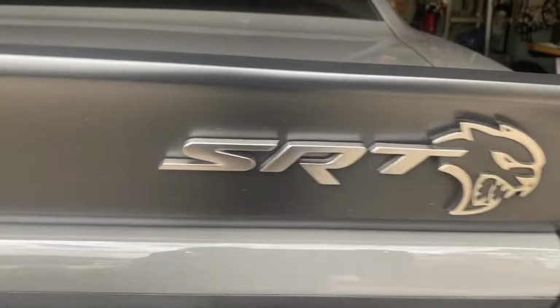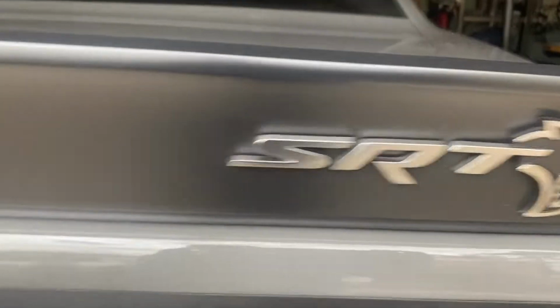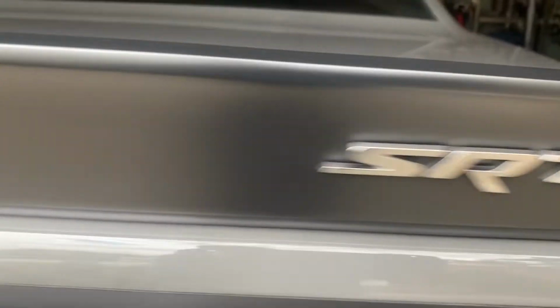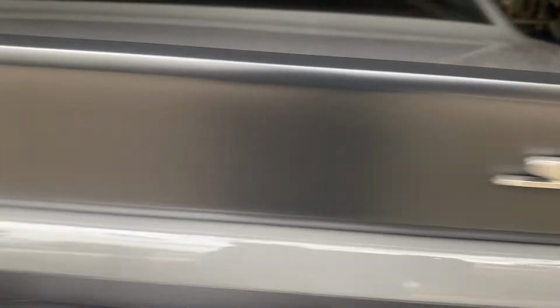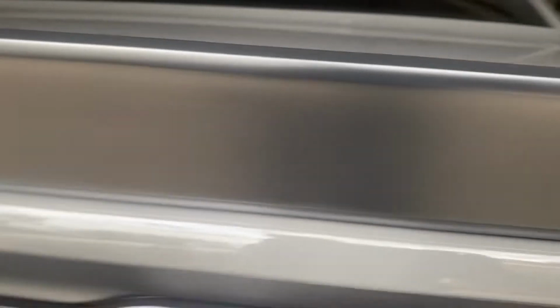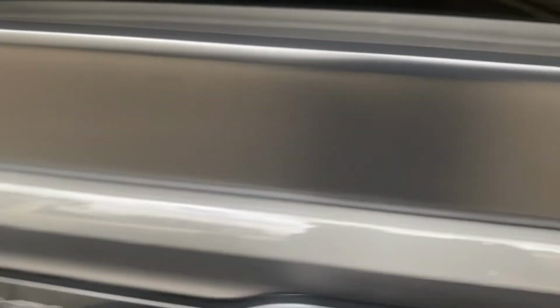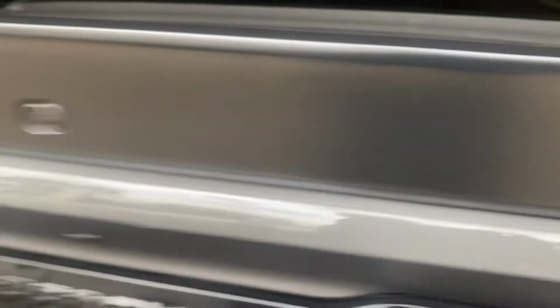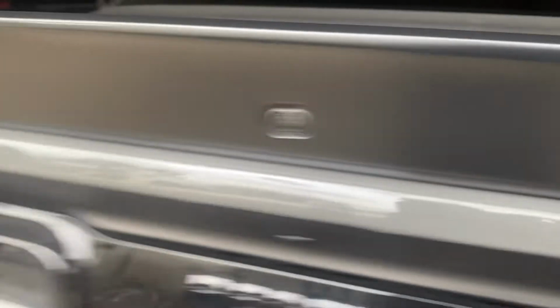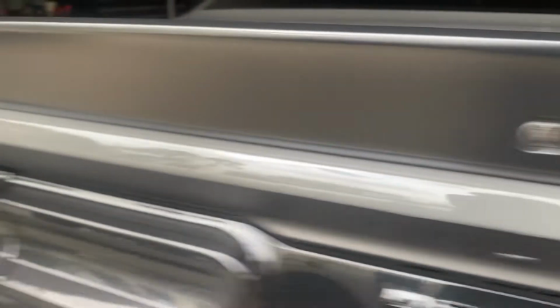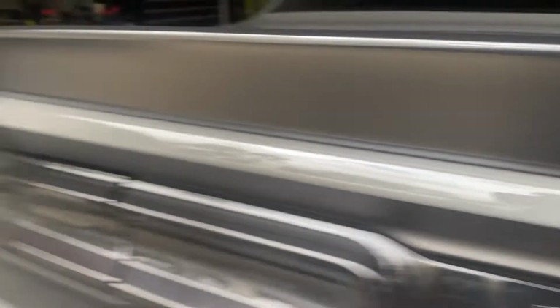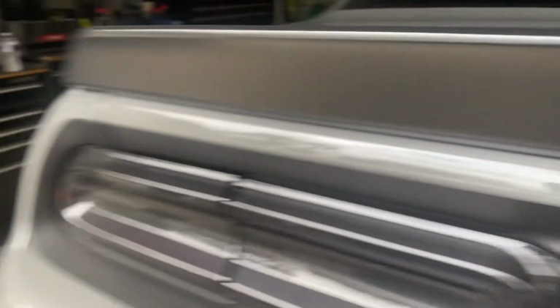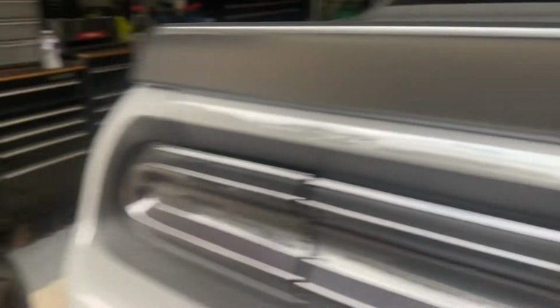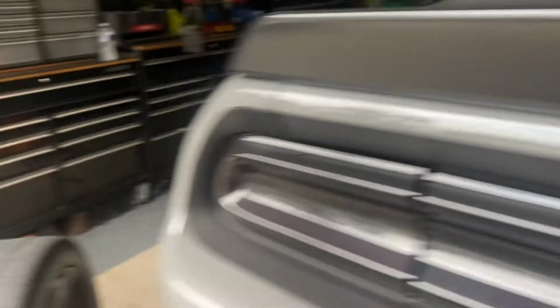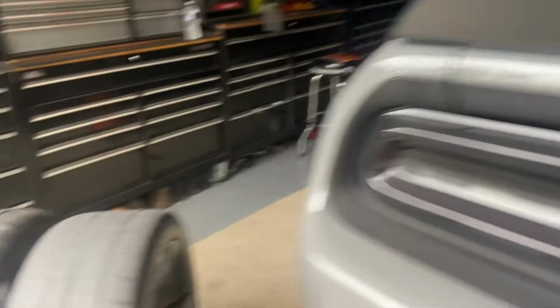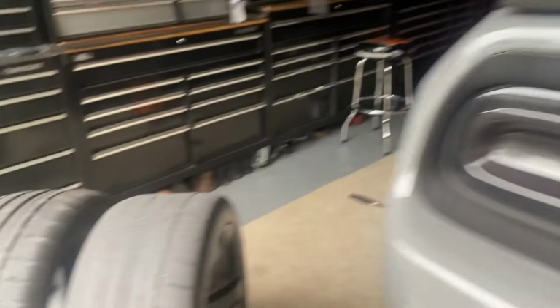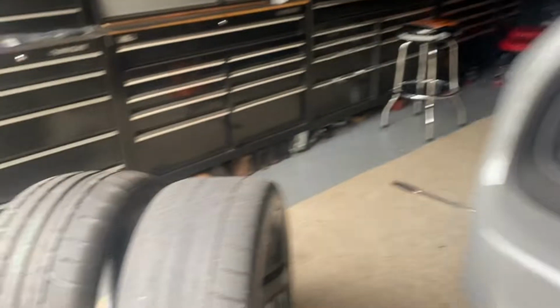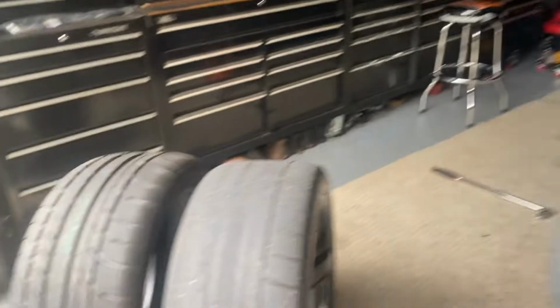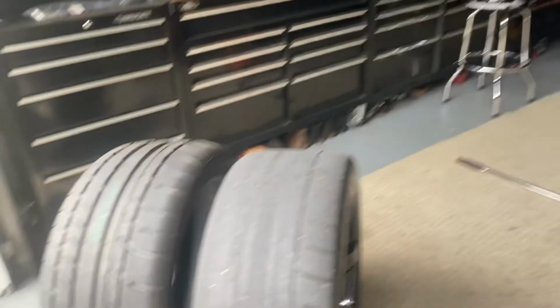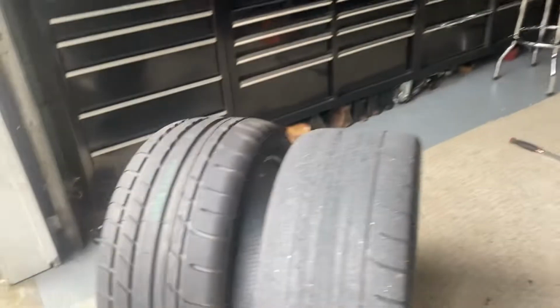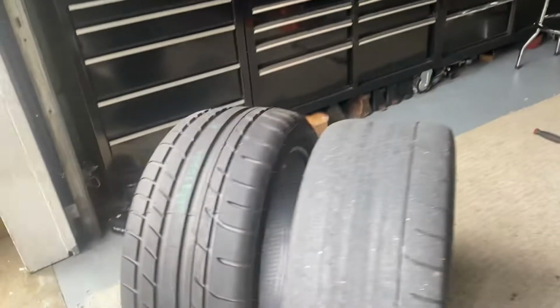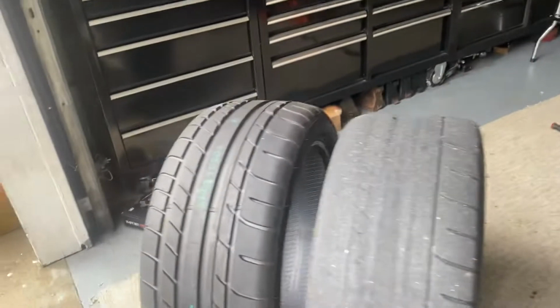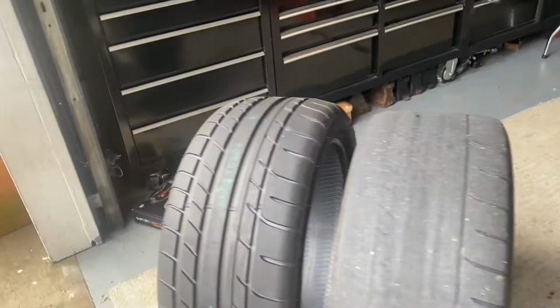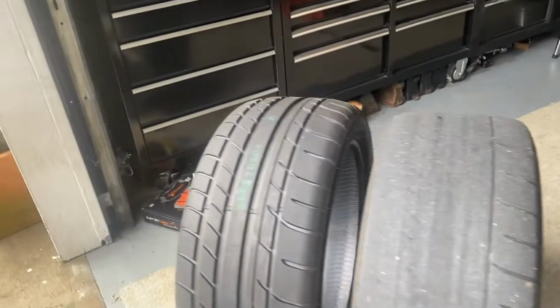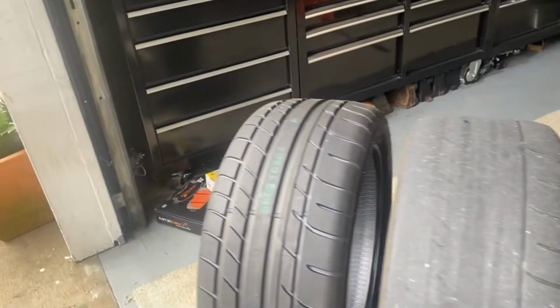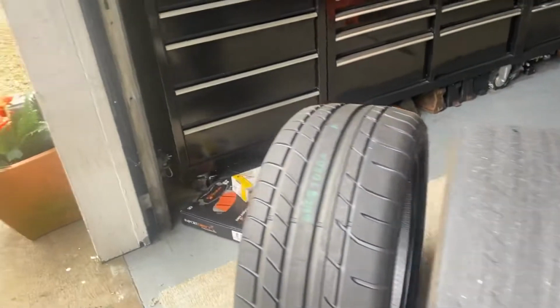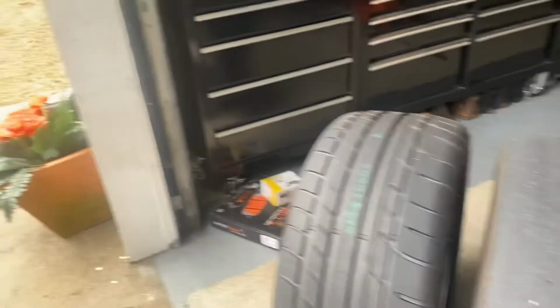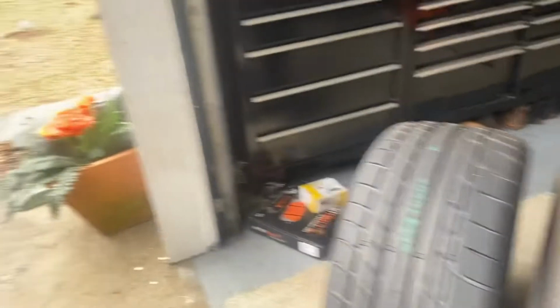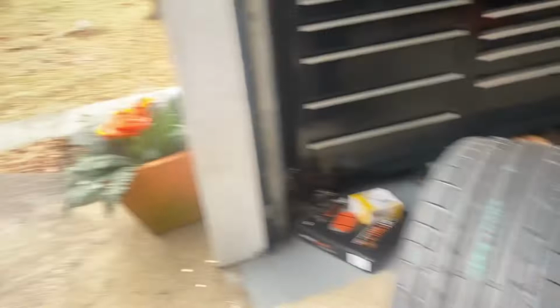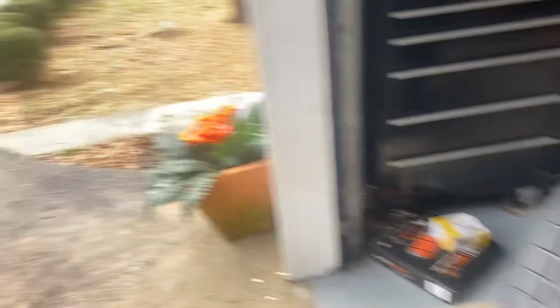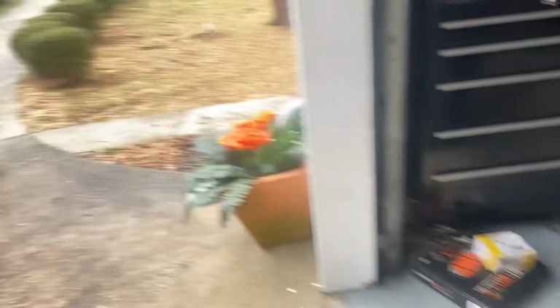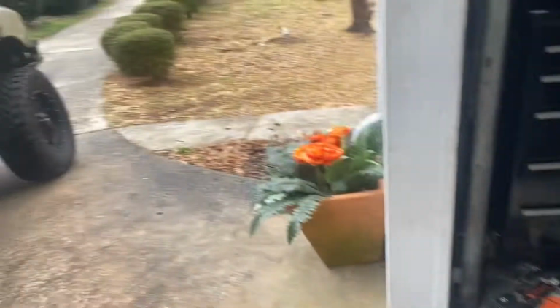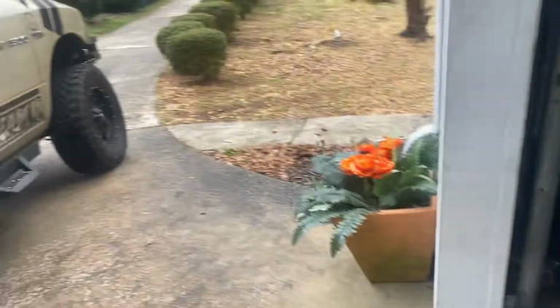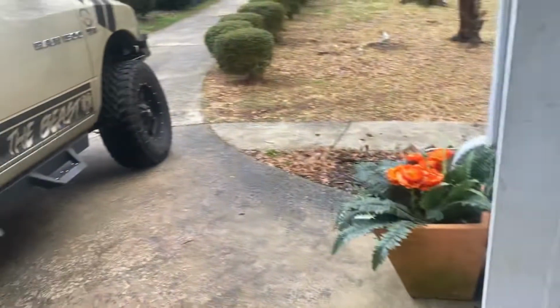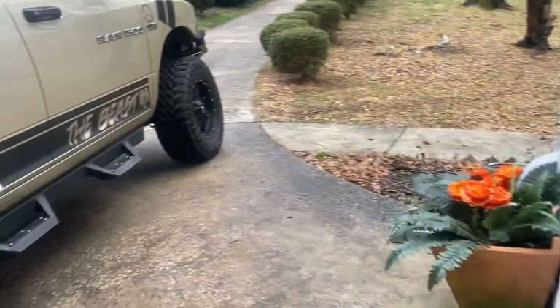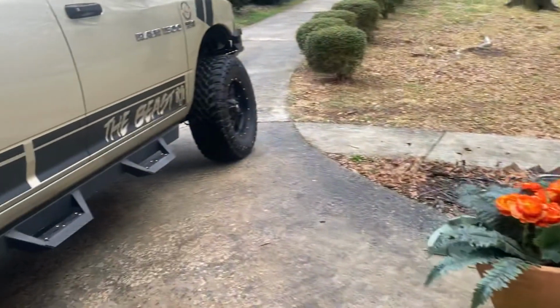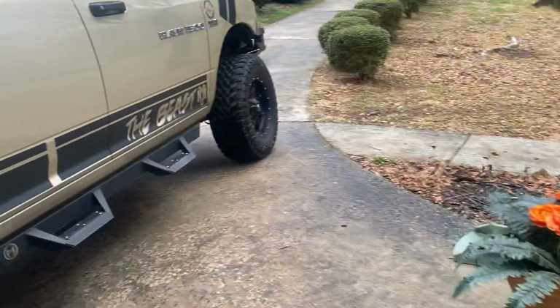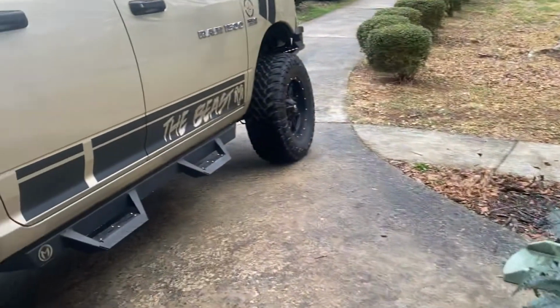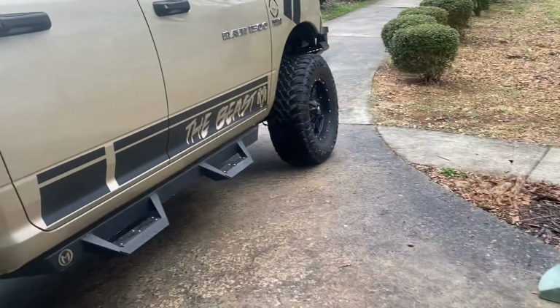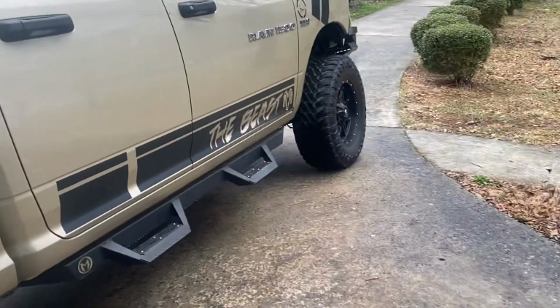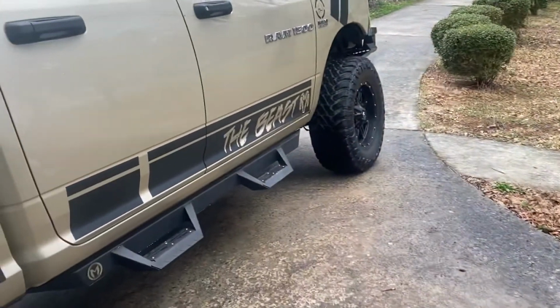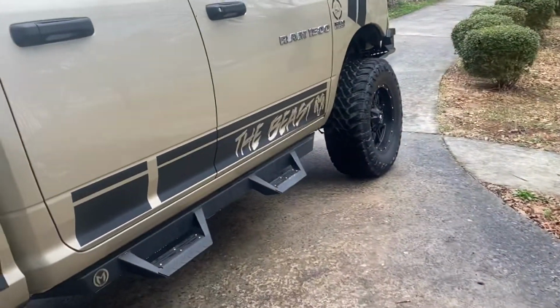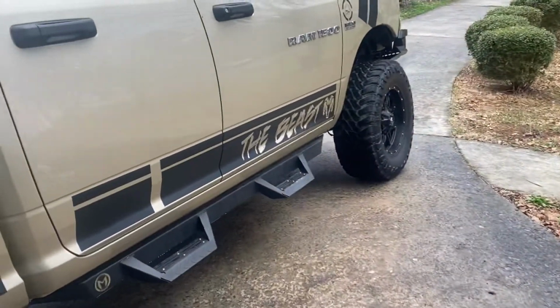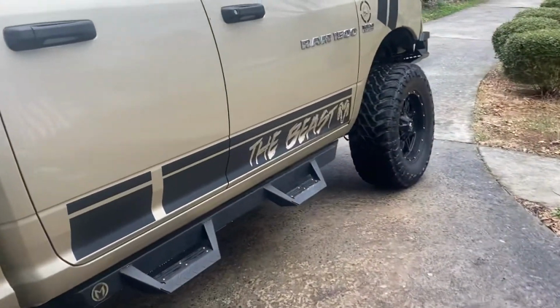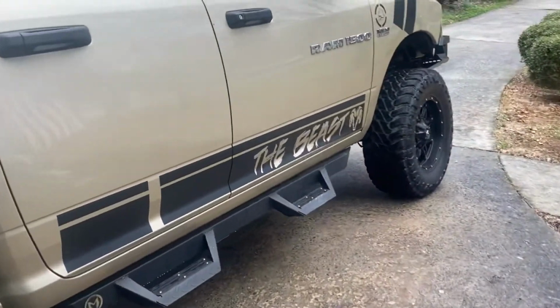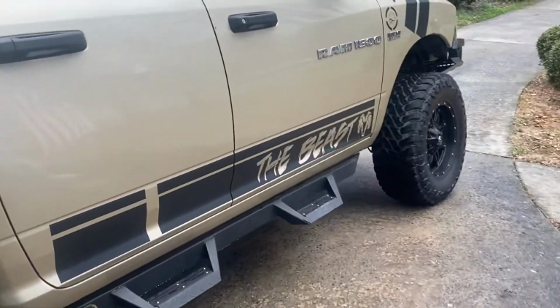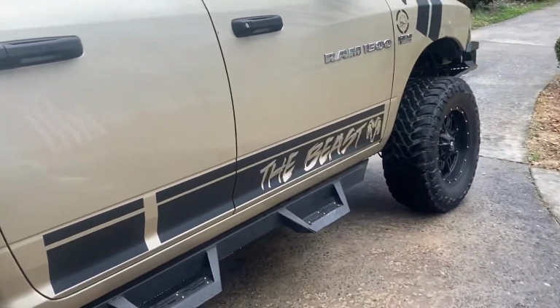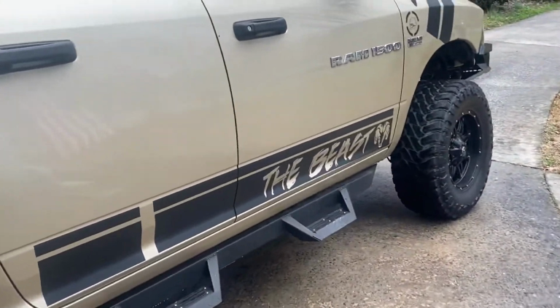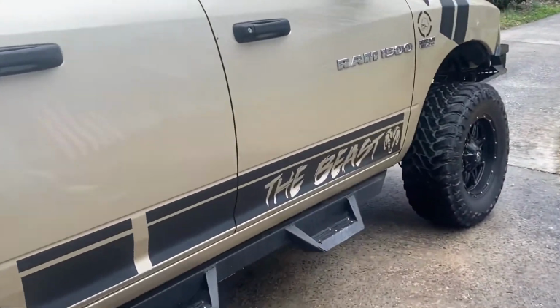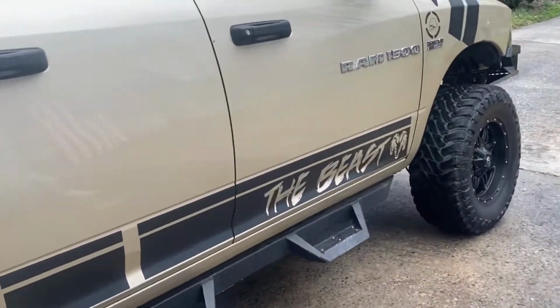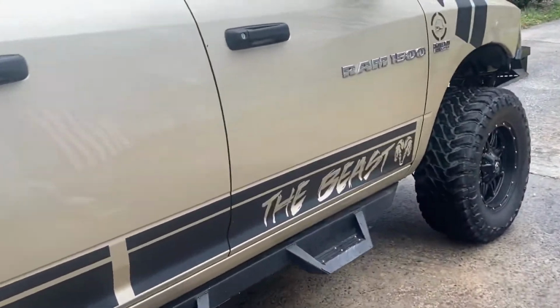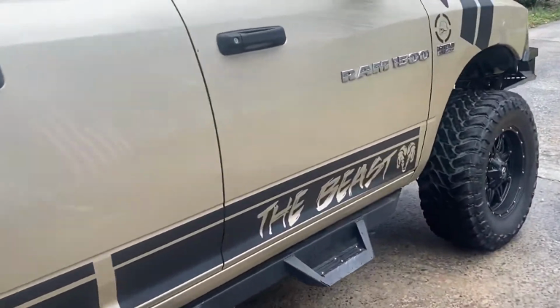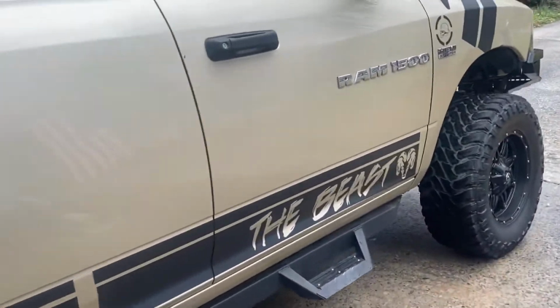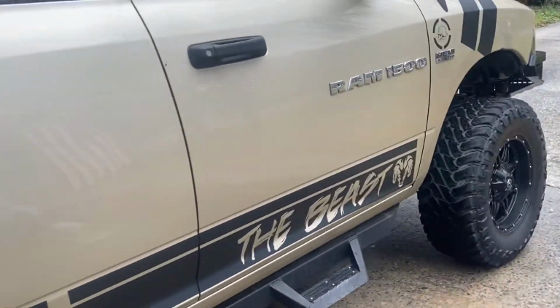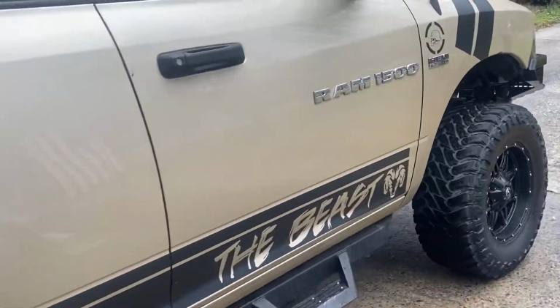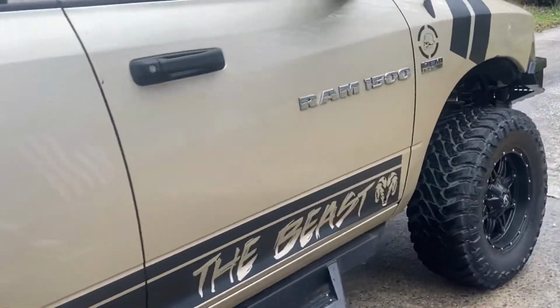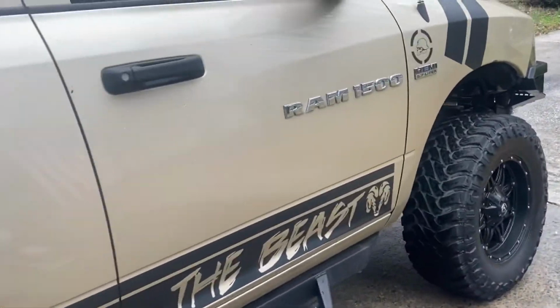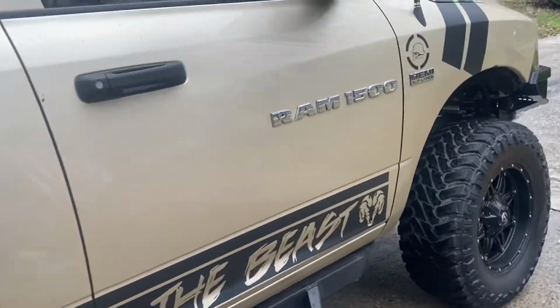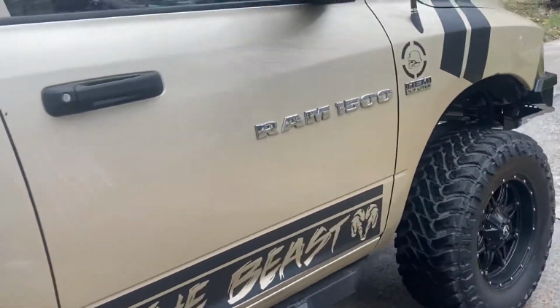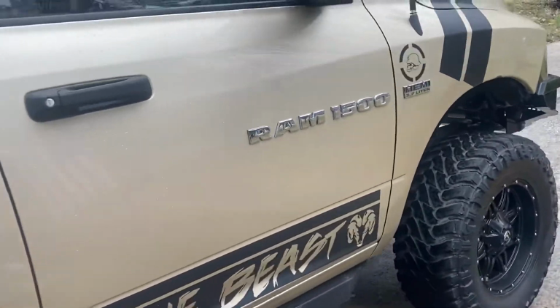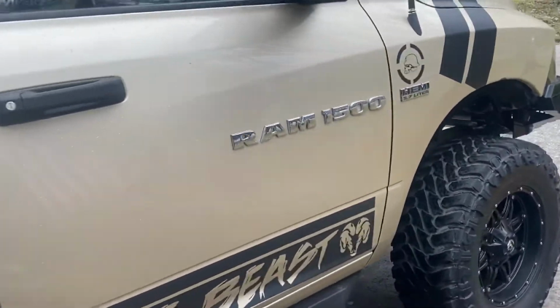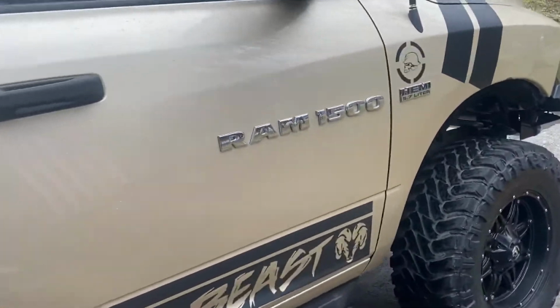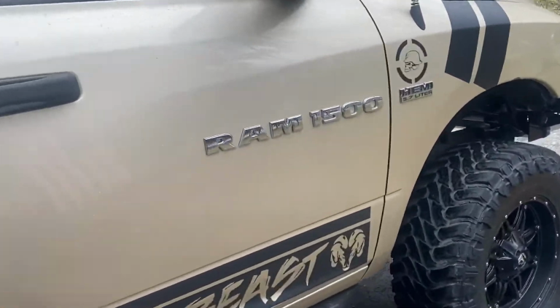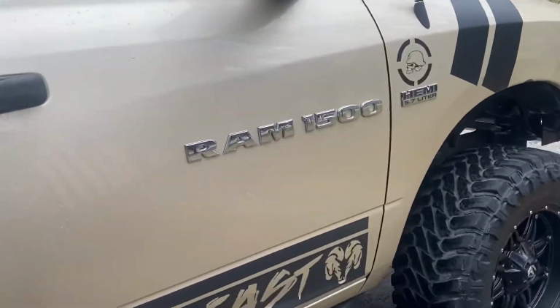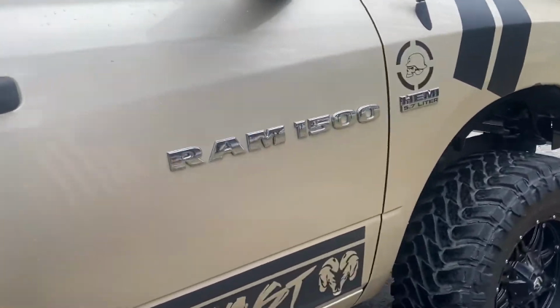Alright YouTube, just showing you — we're gonna go get our new tires today and put these bad boys on. We're taking out the RAM 1500 with a Hemi.